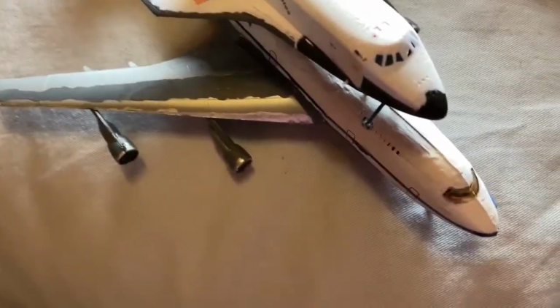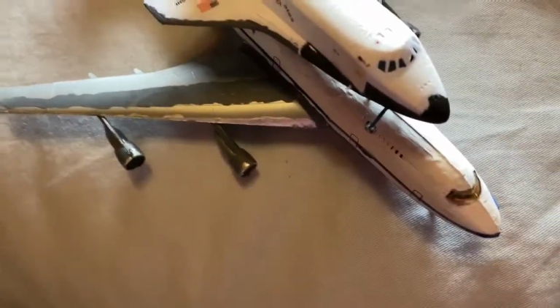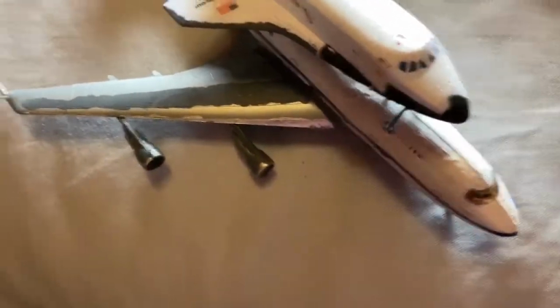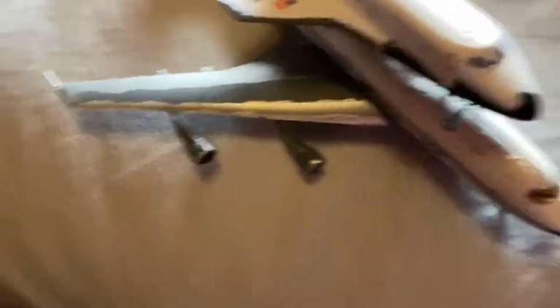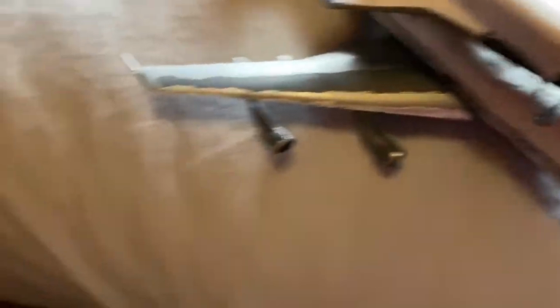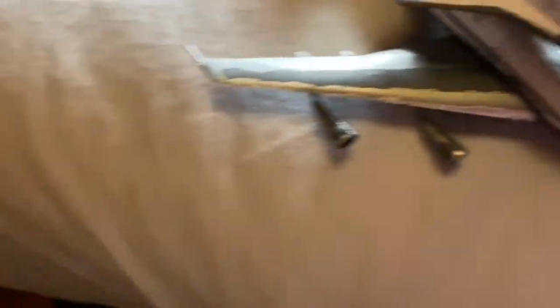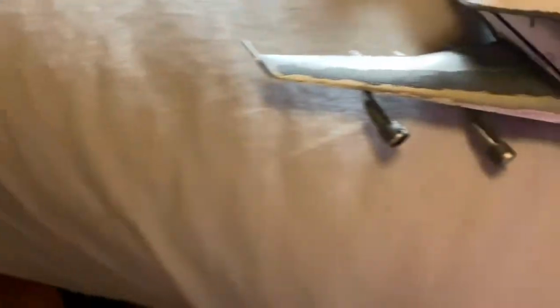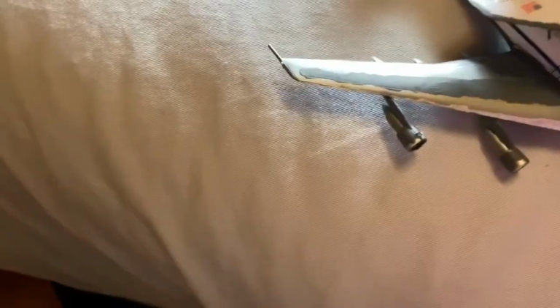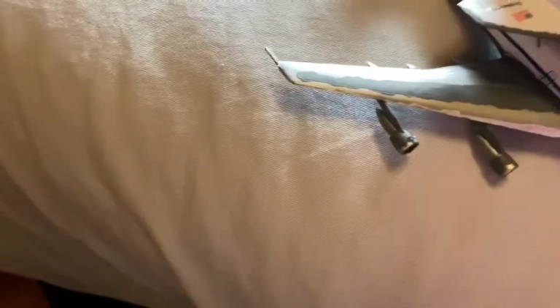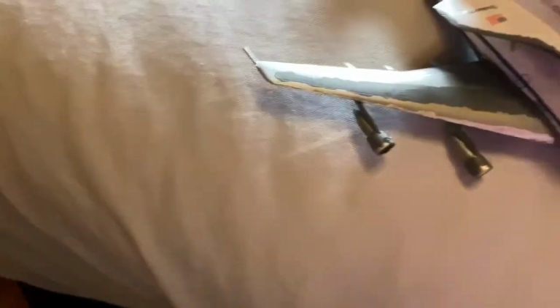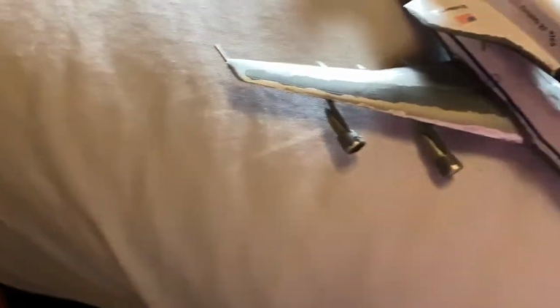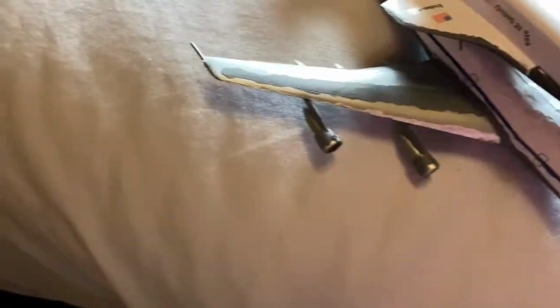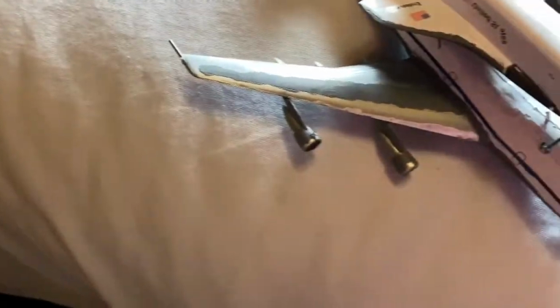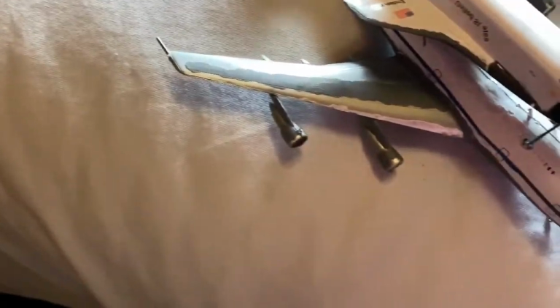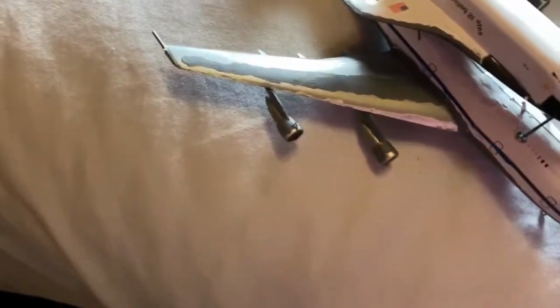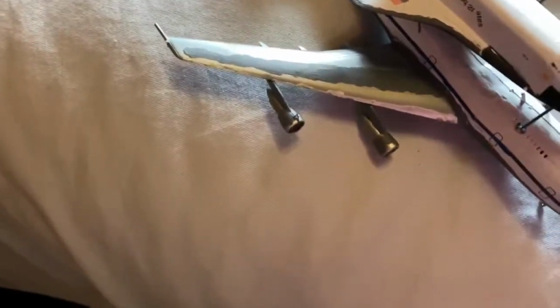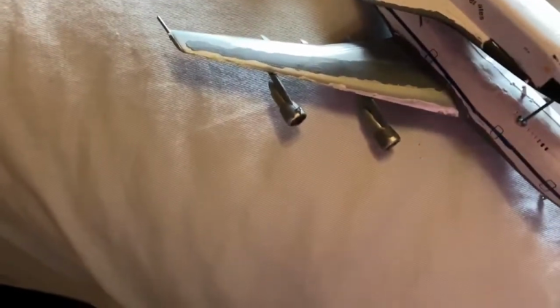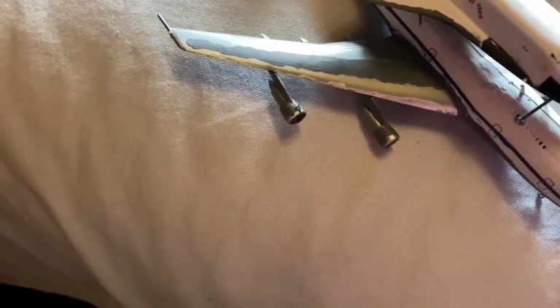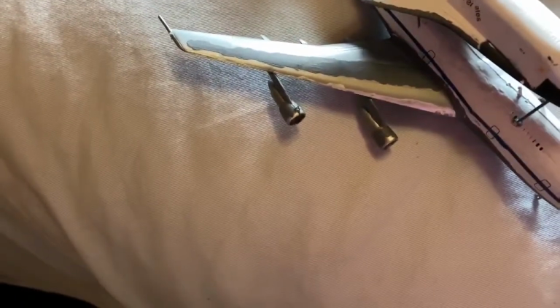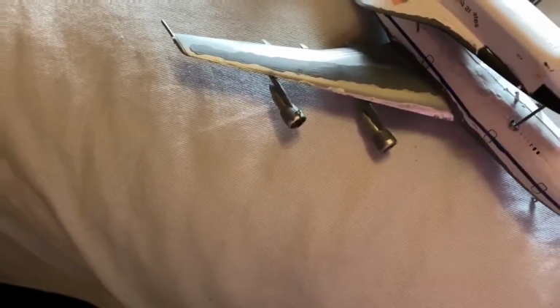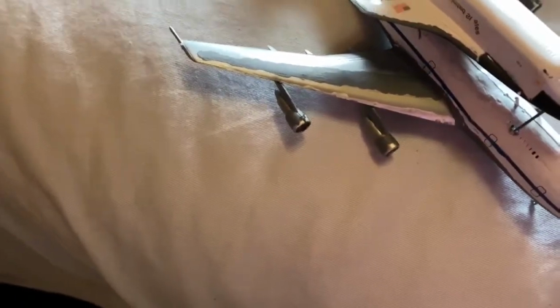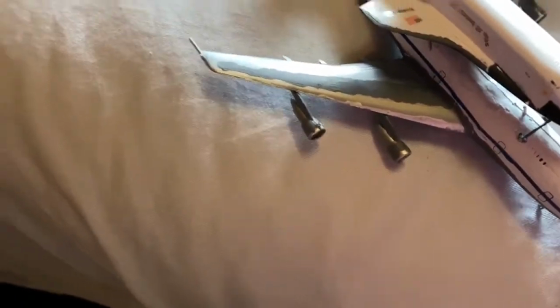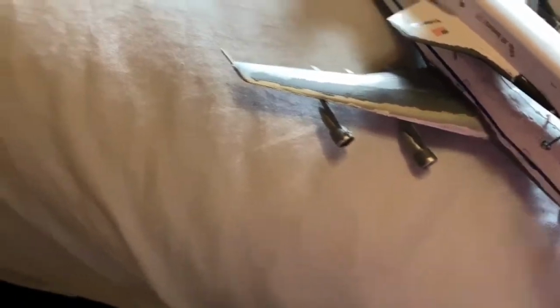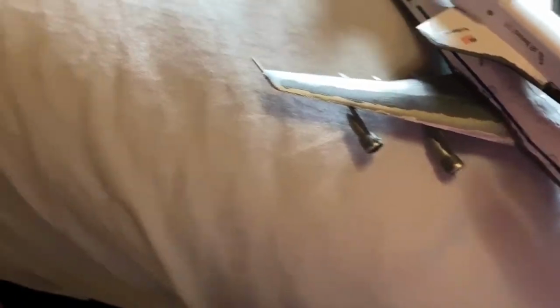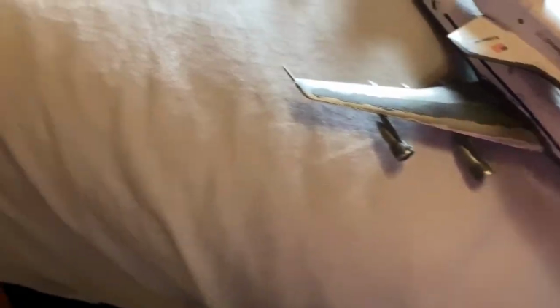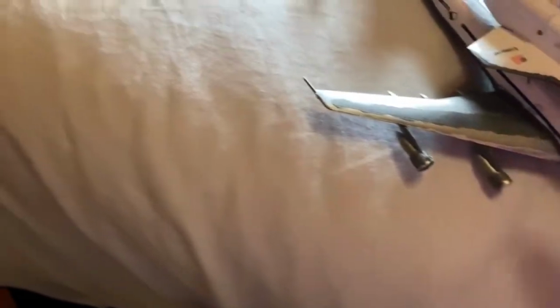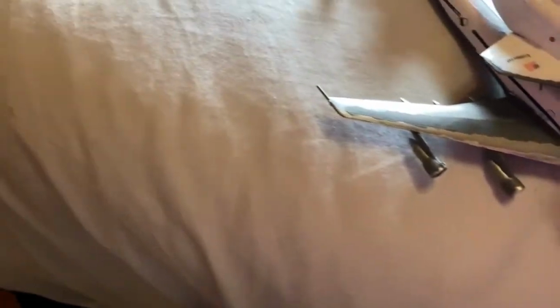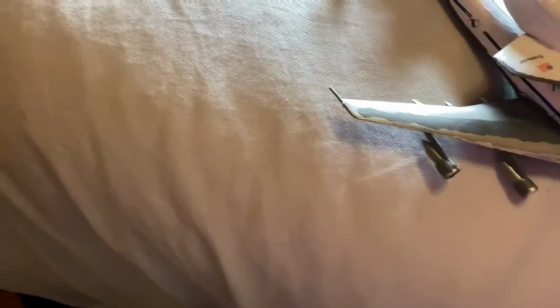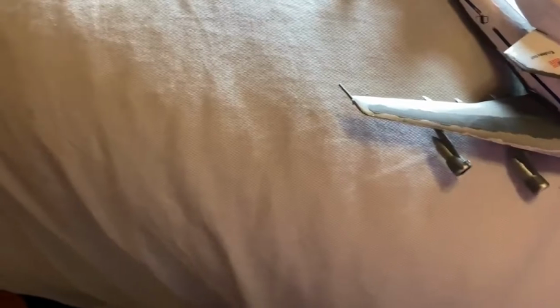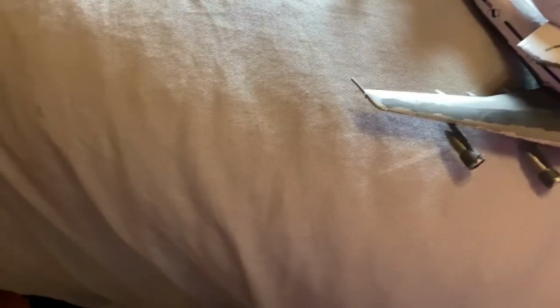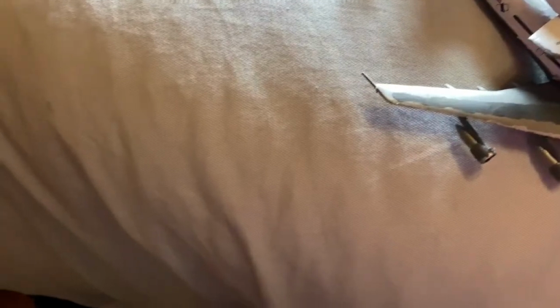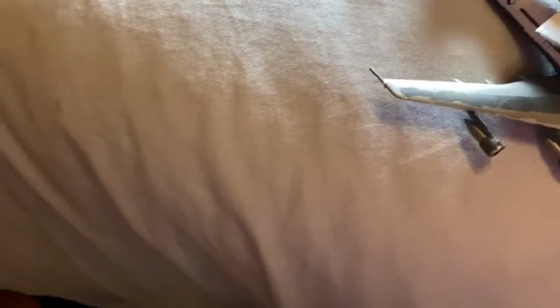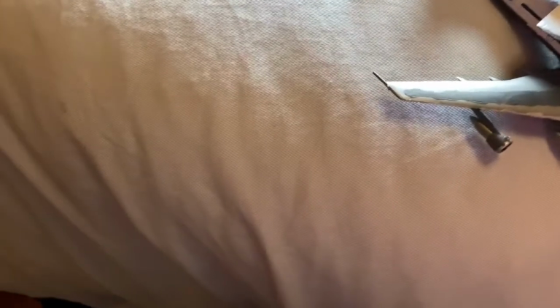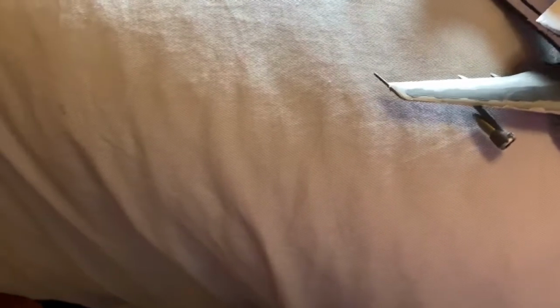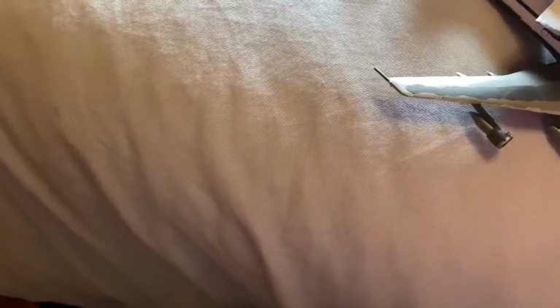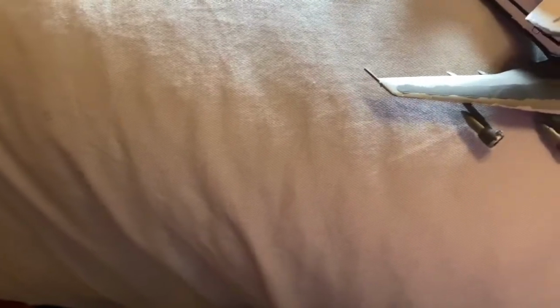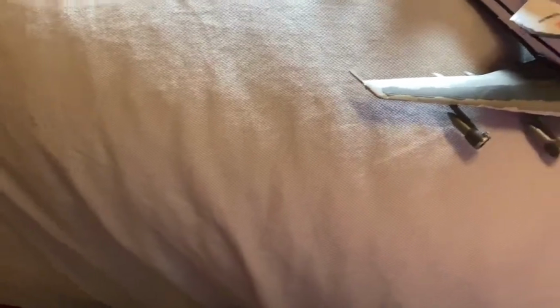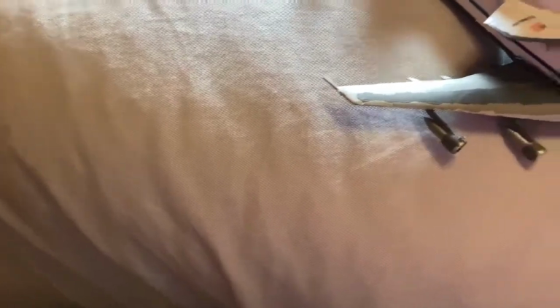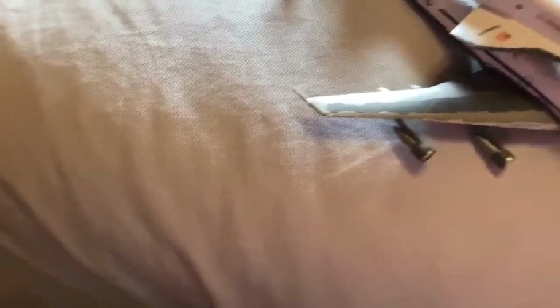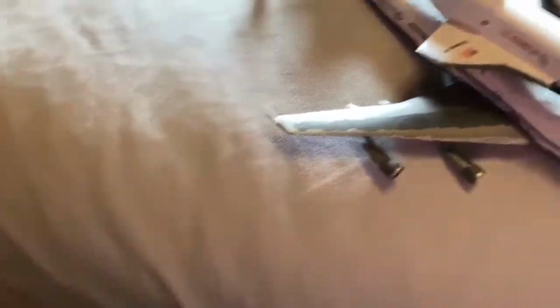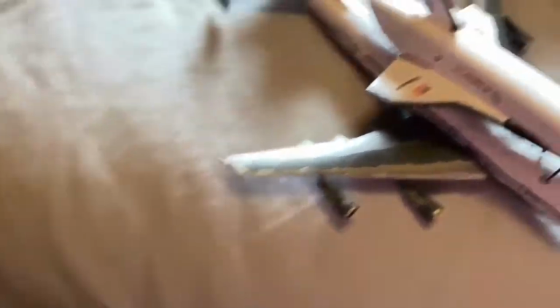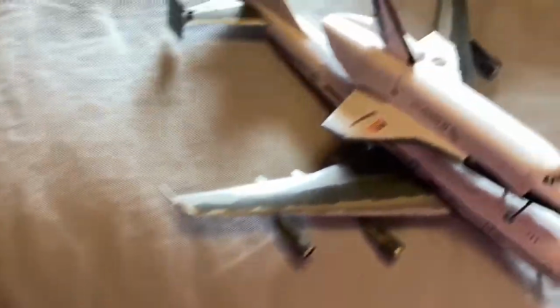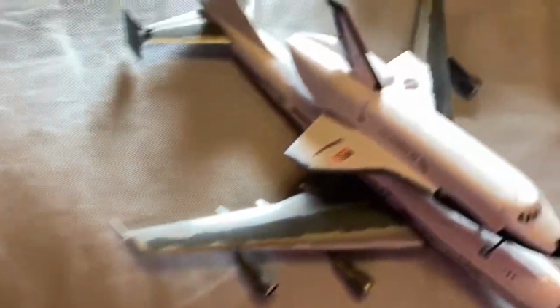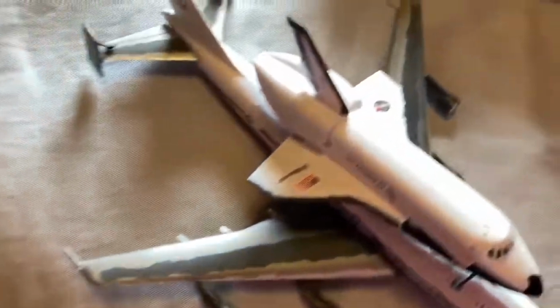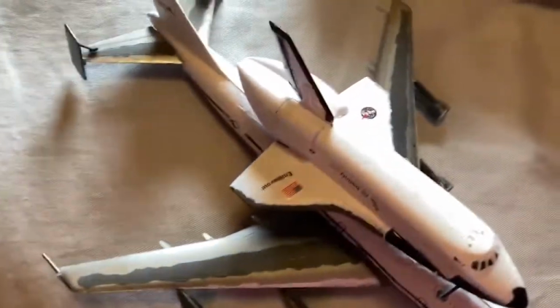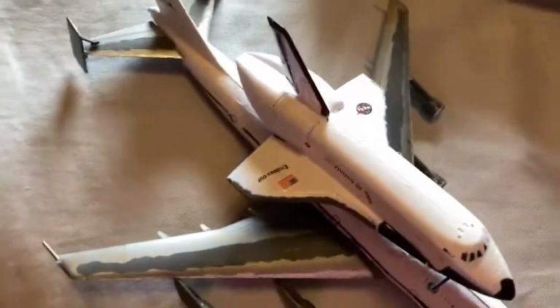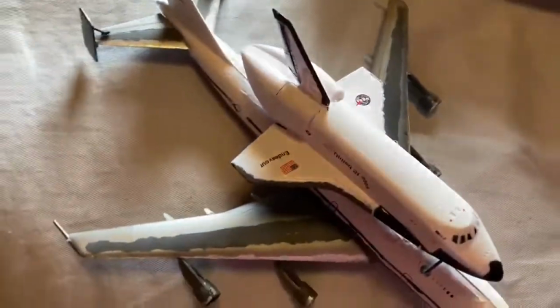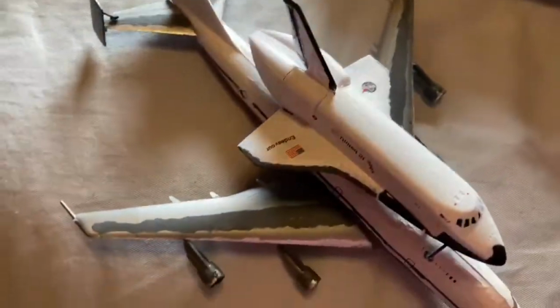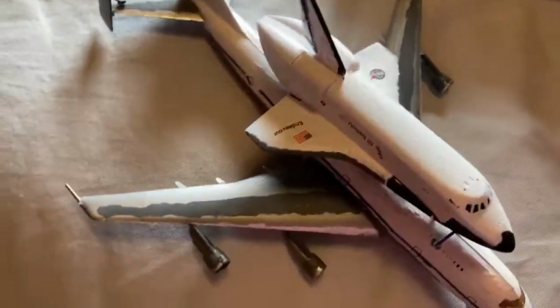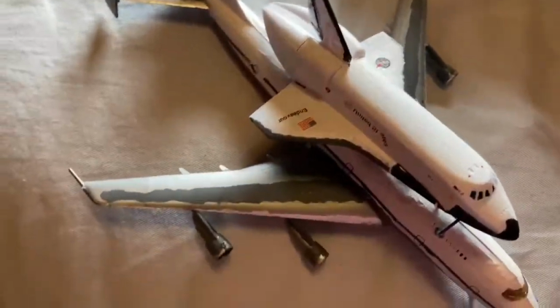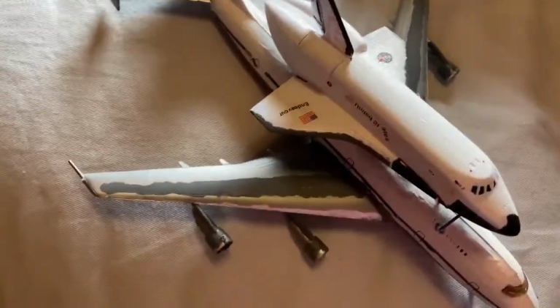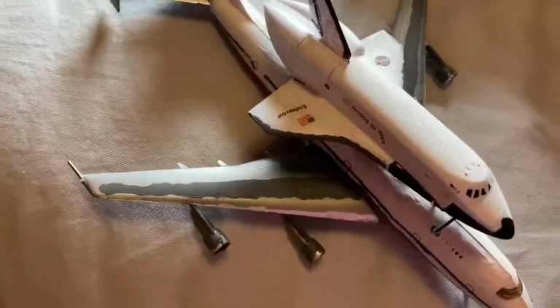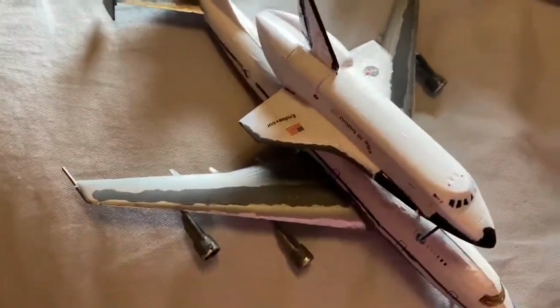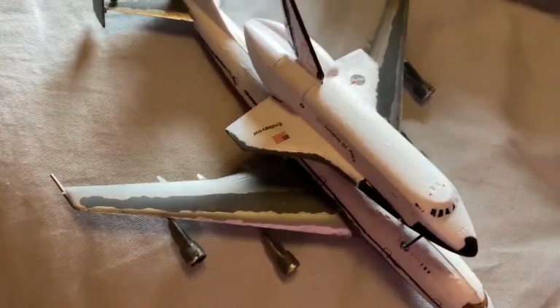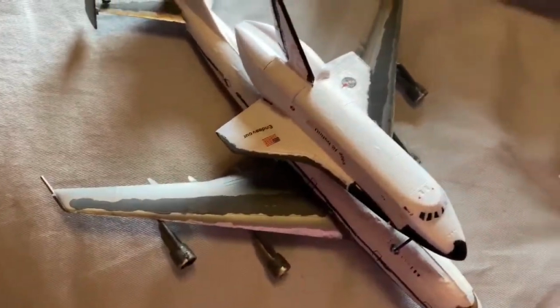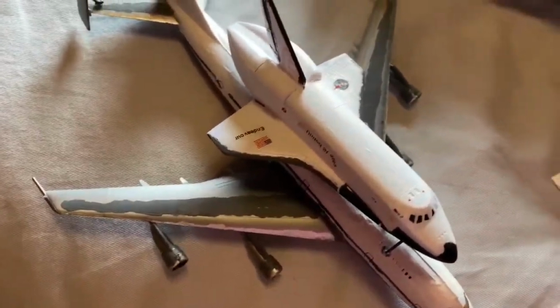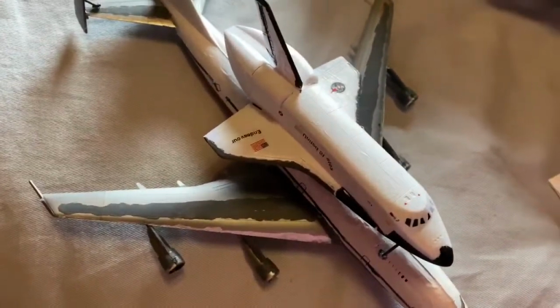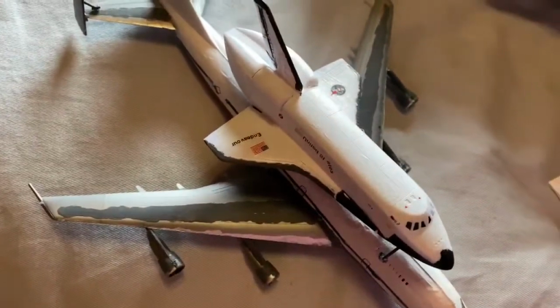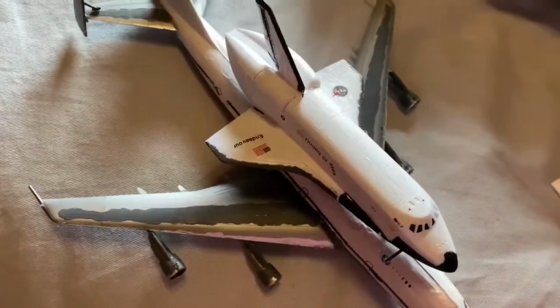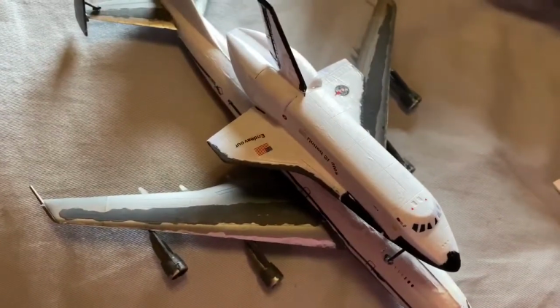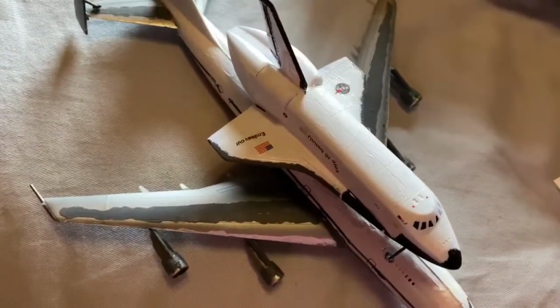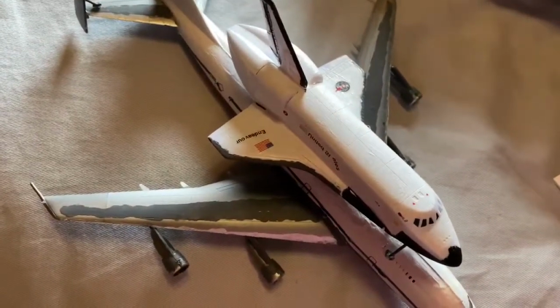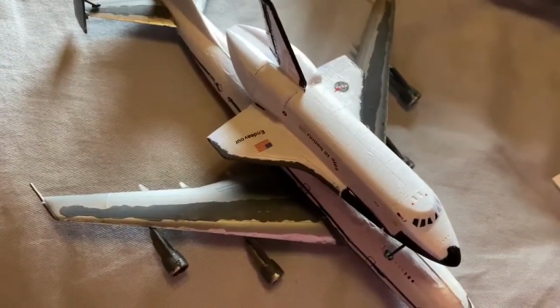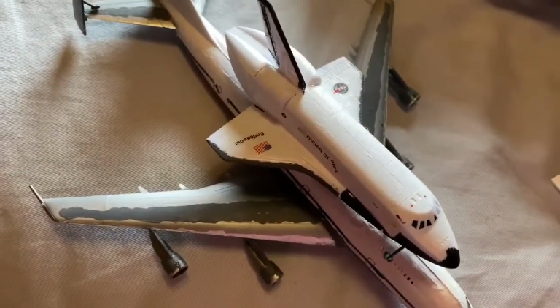The two additional stabilizers help it stay stable. It's a nice model. If you want to buy it, you could probably get it on Amazon, but I got it at a gift shop.